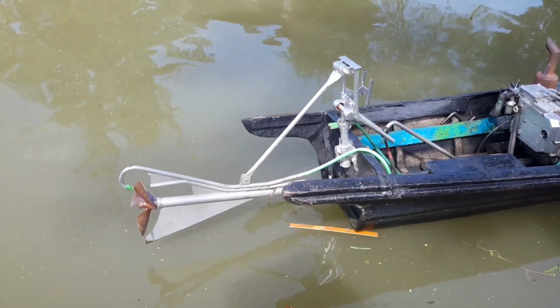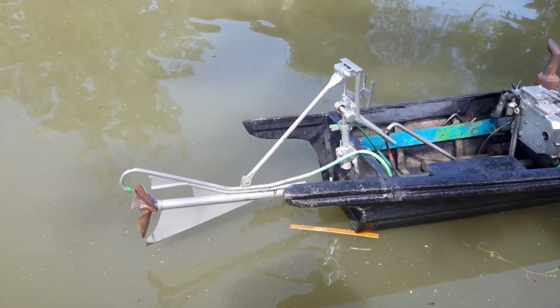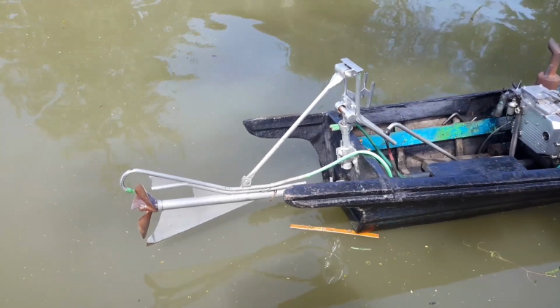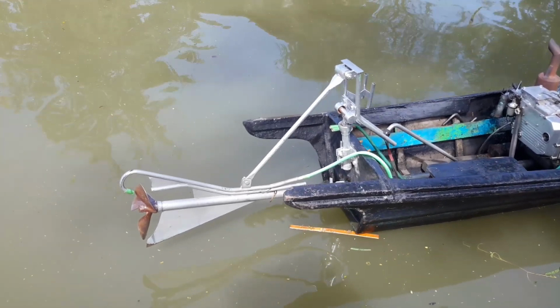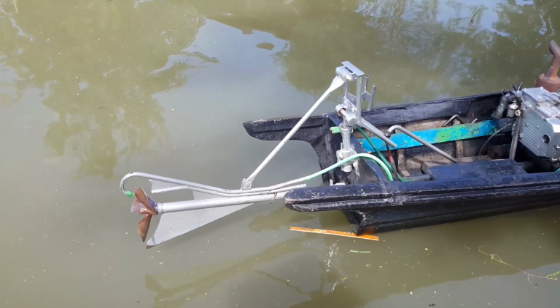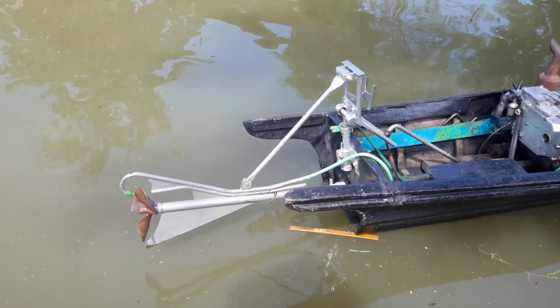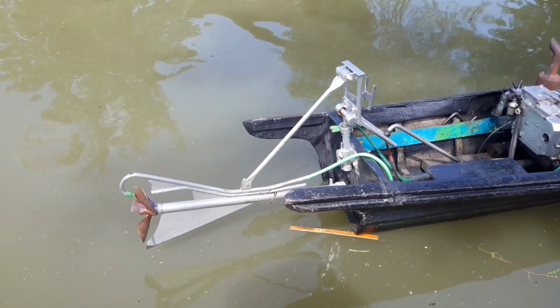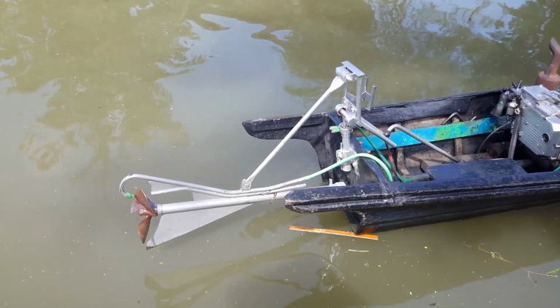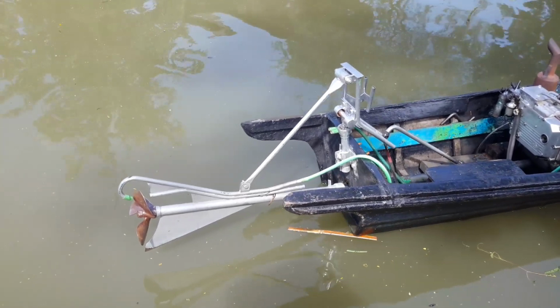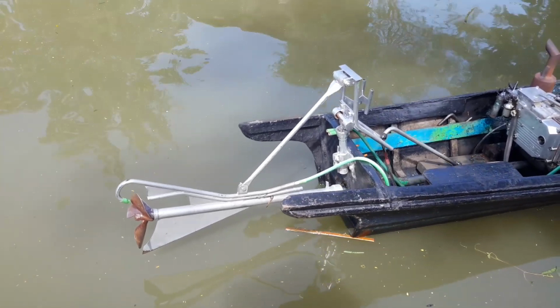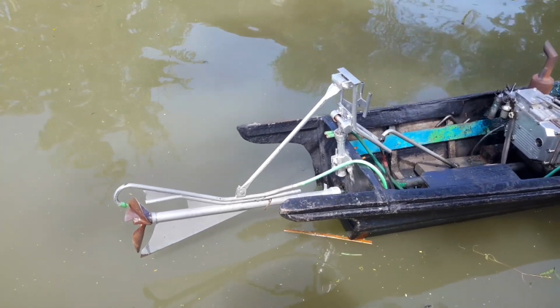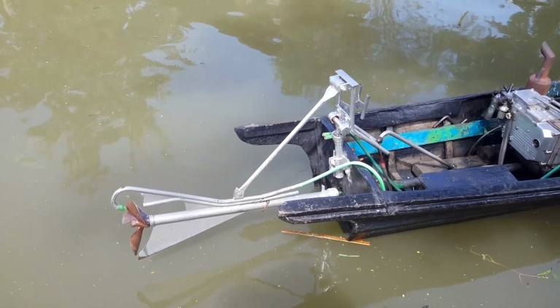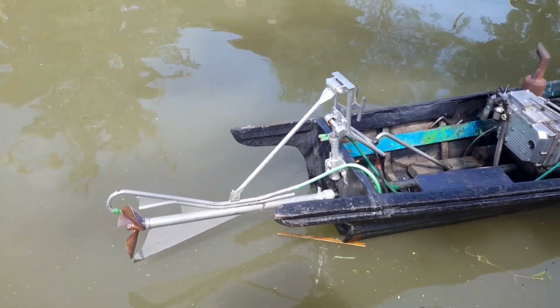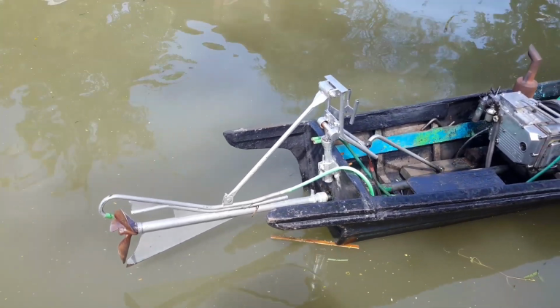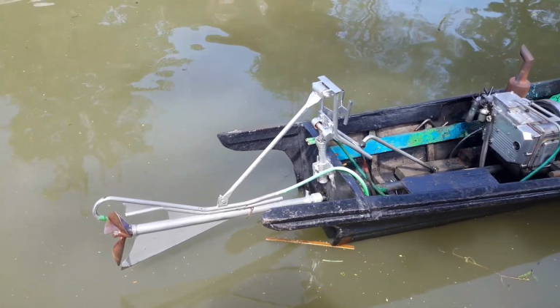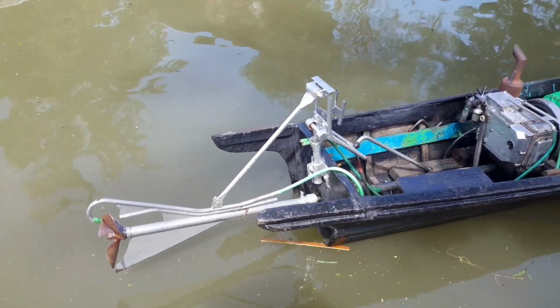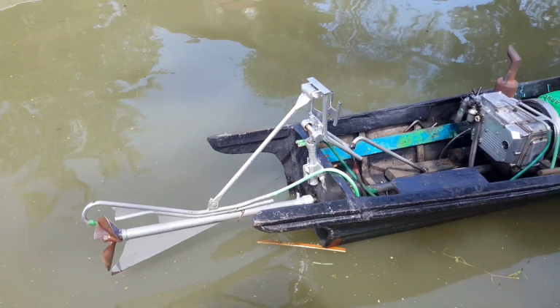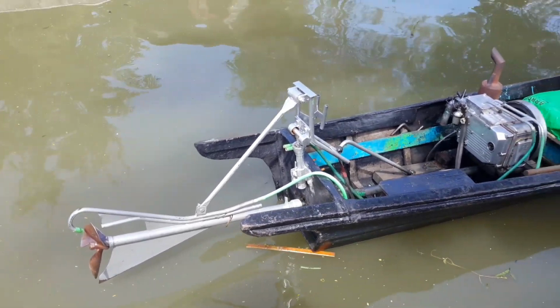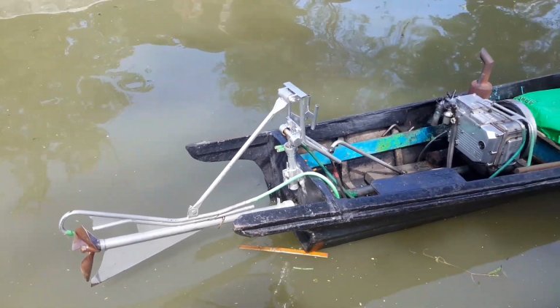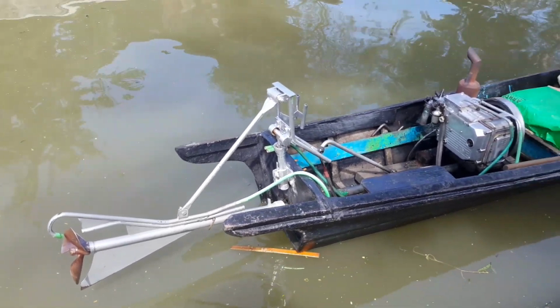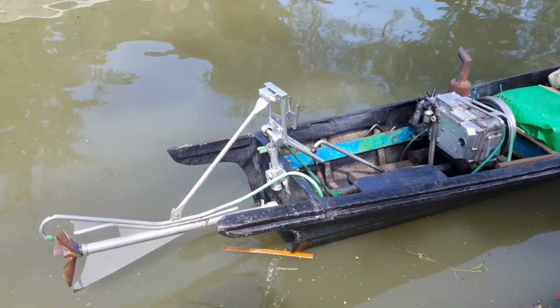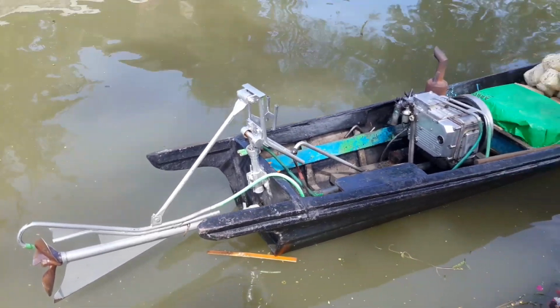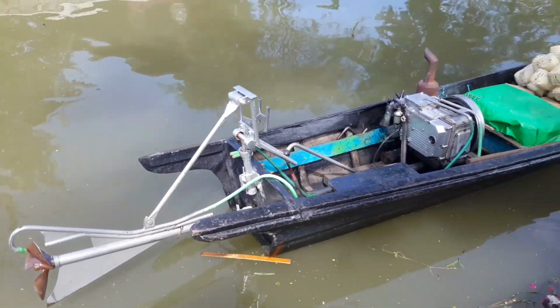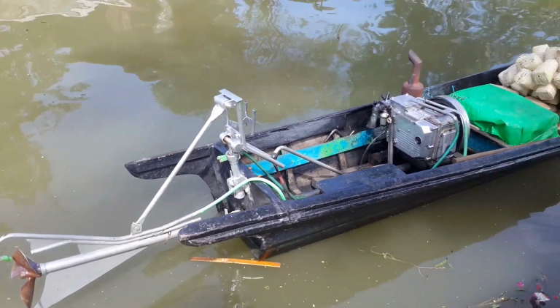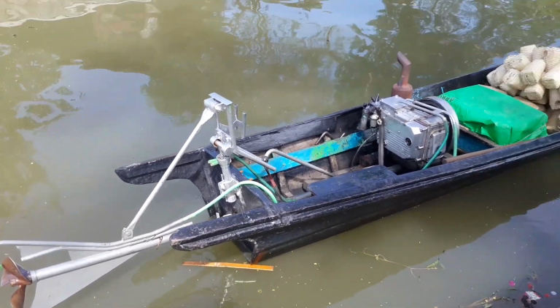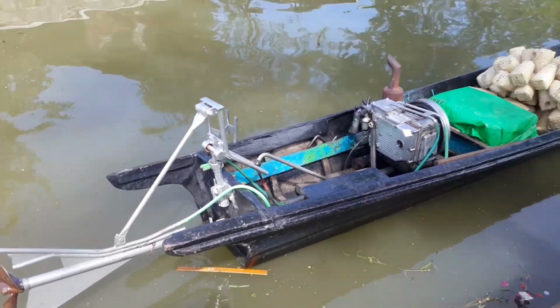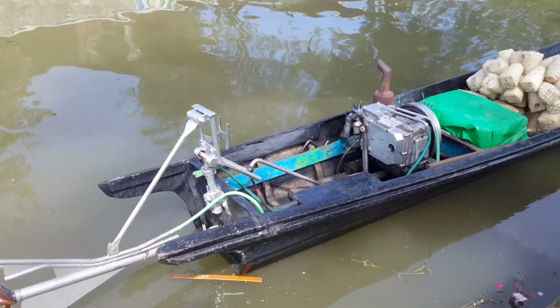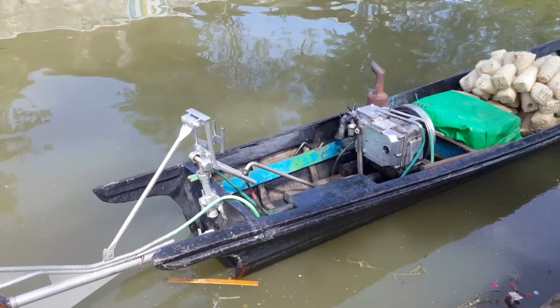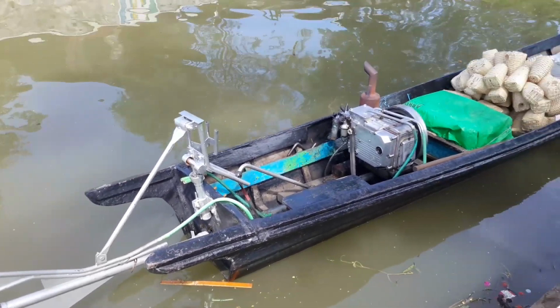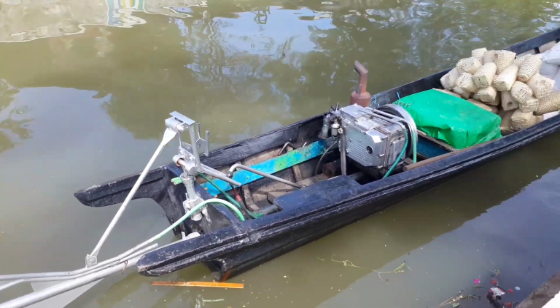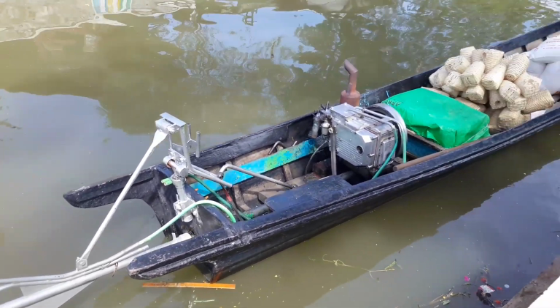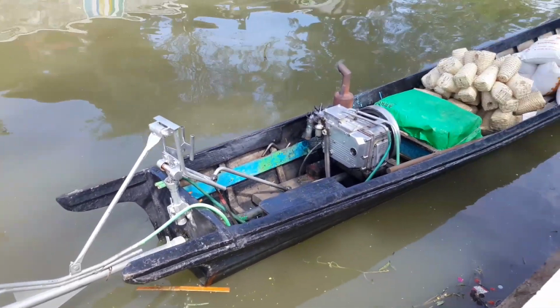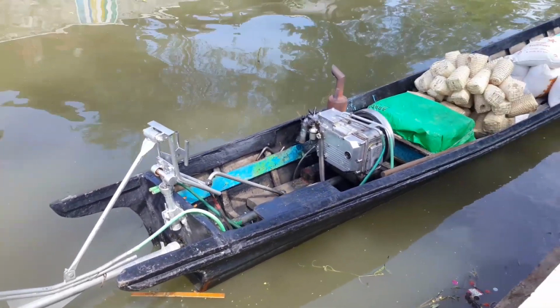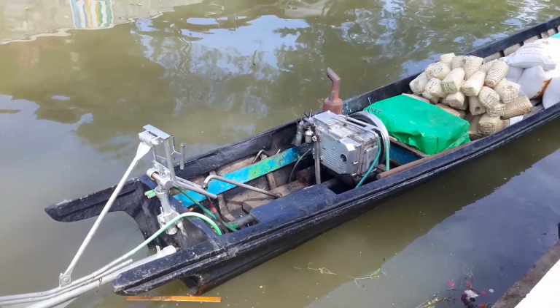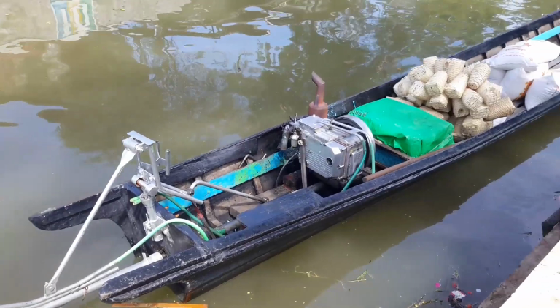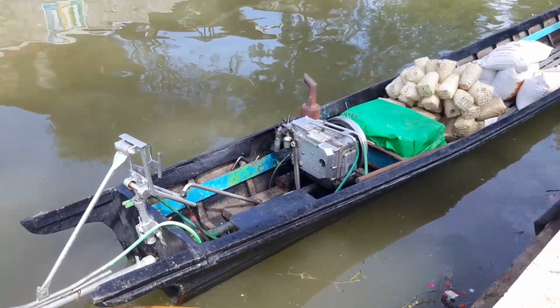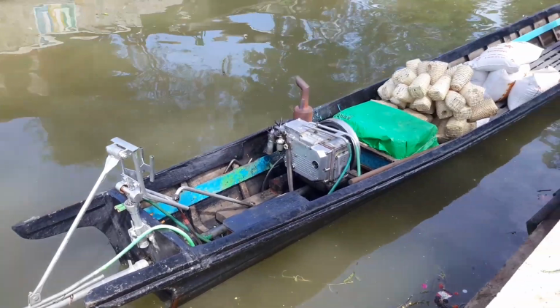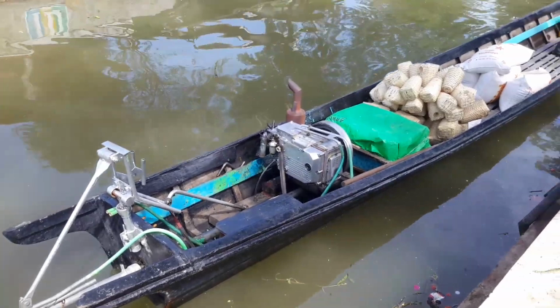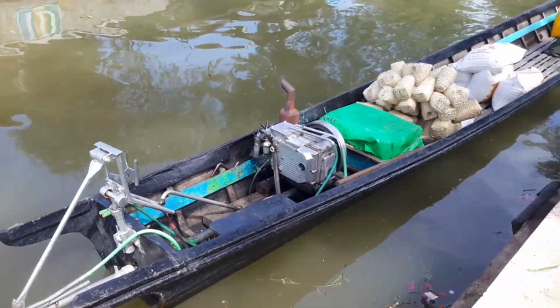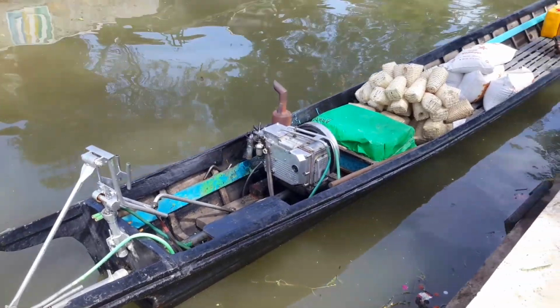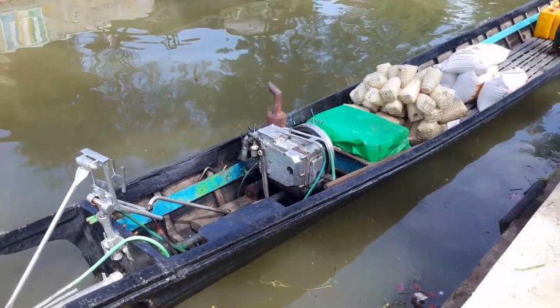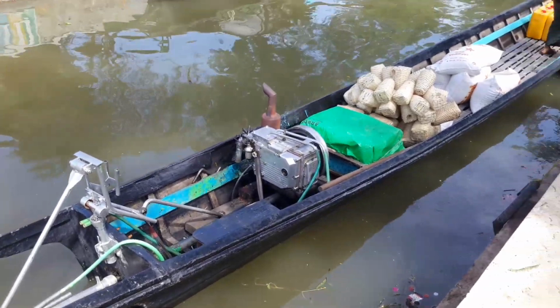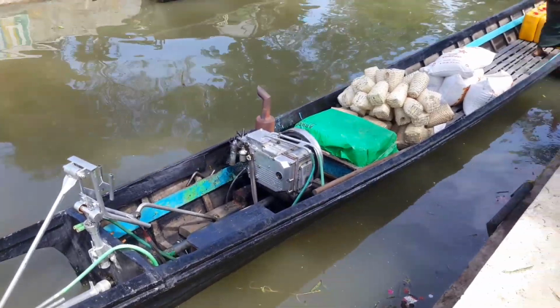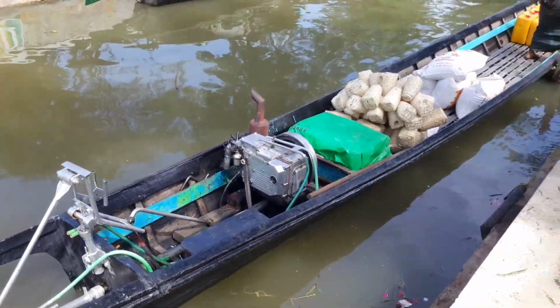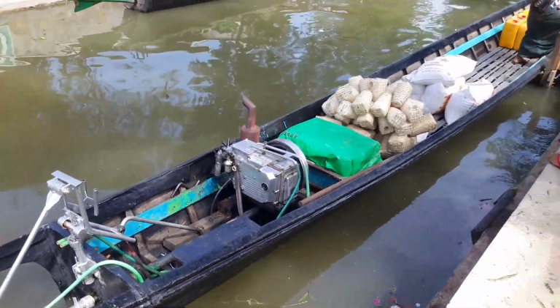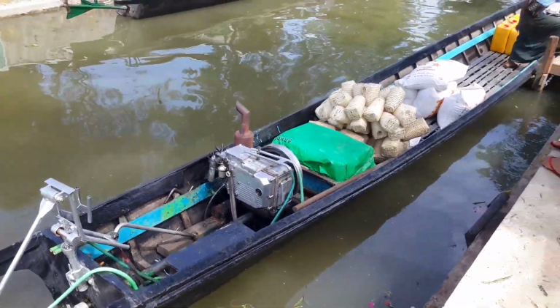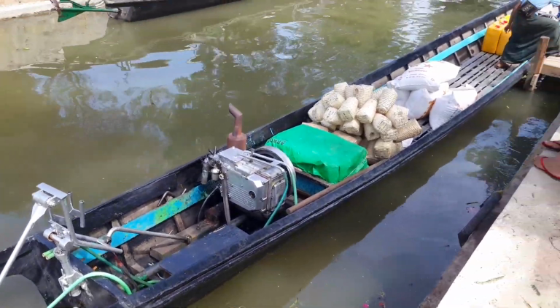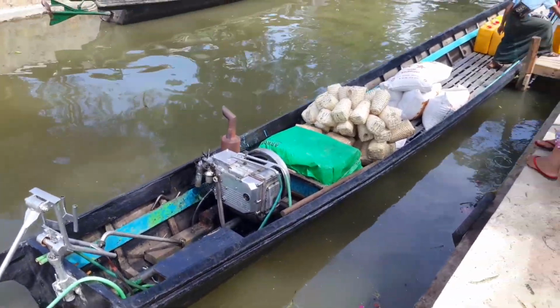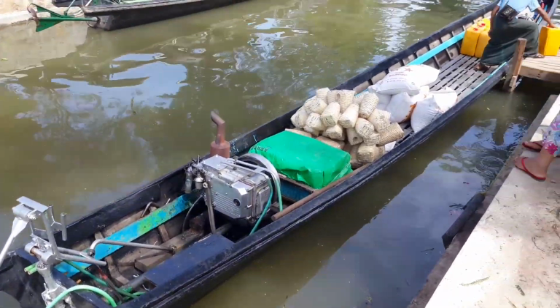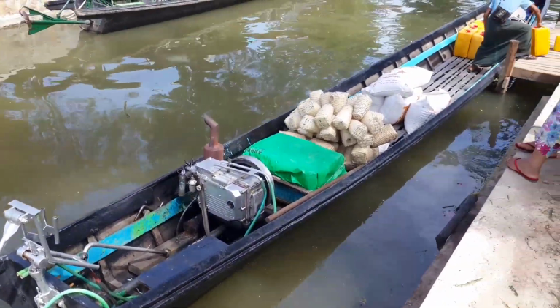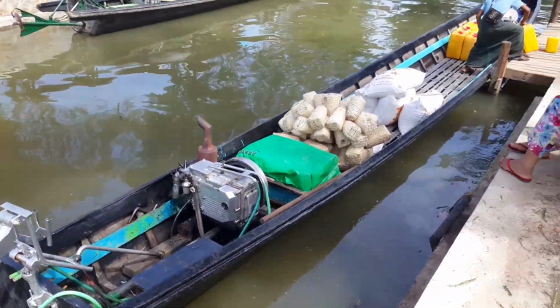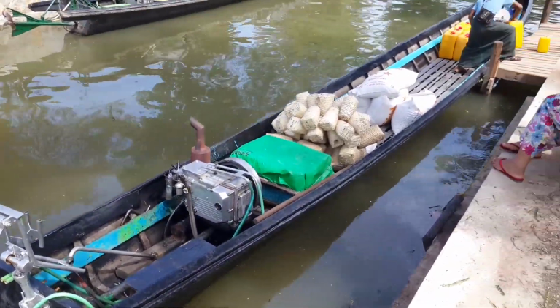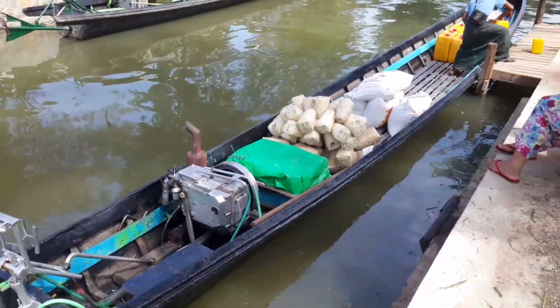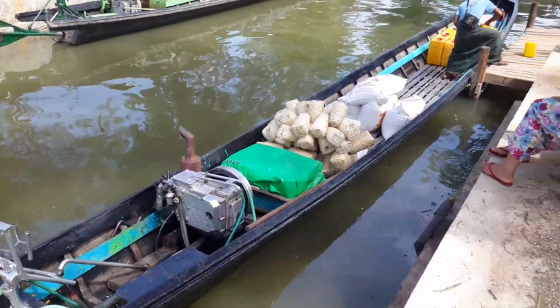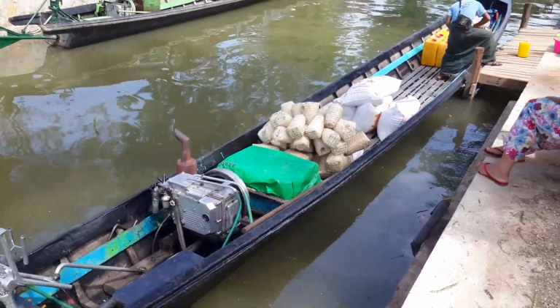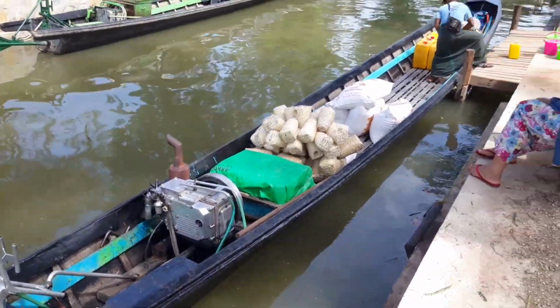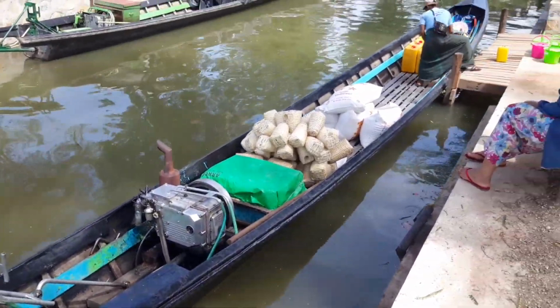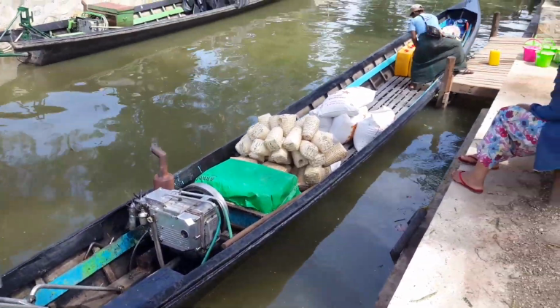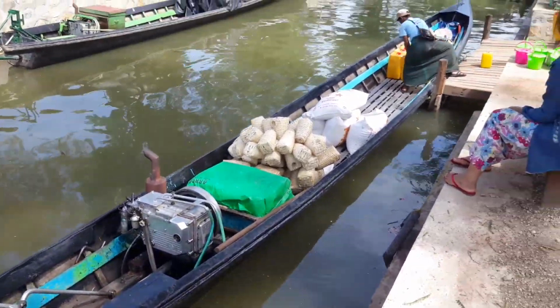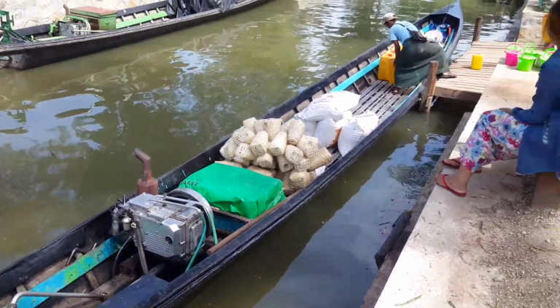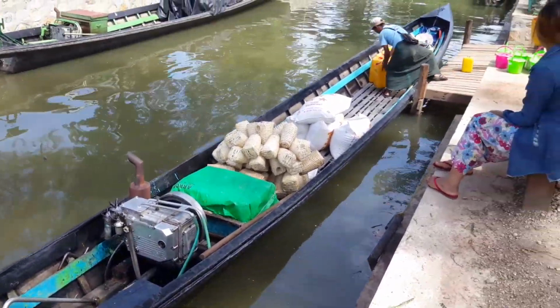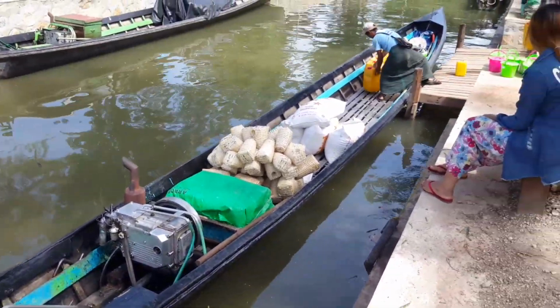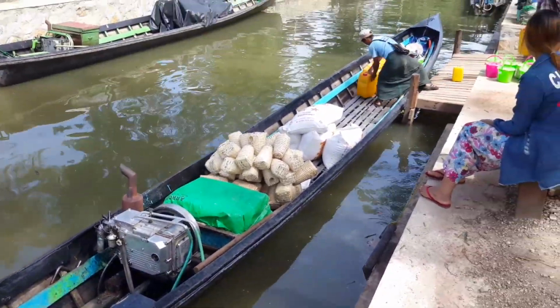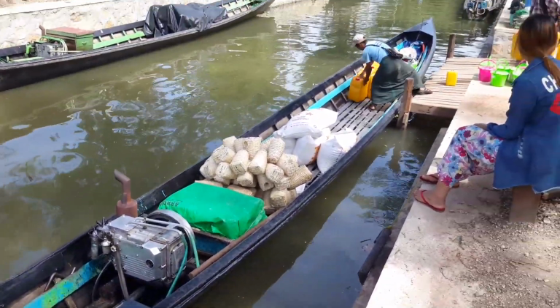This is the stern of a boat. I got it here, I think. They are loading now.